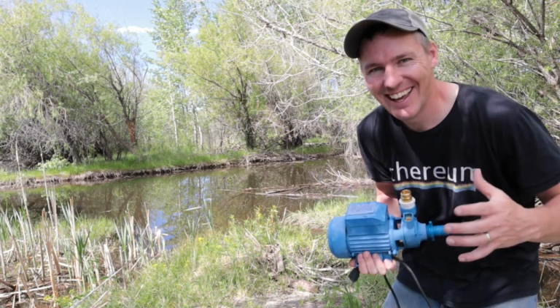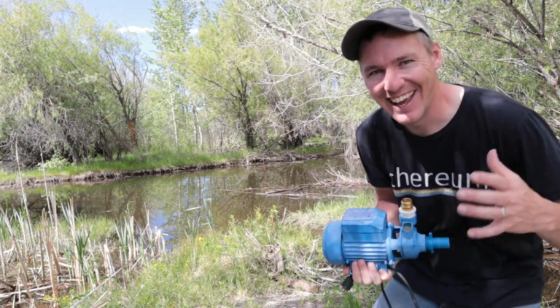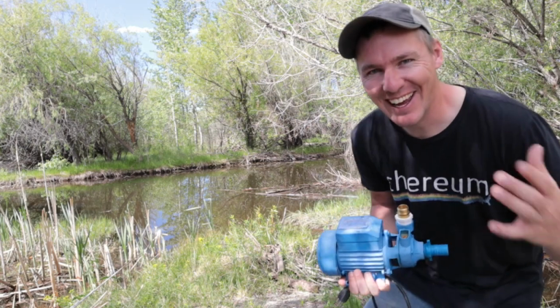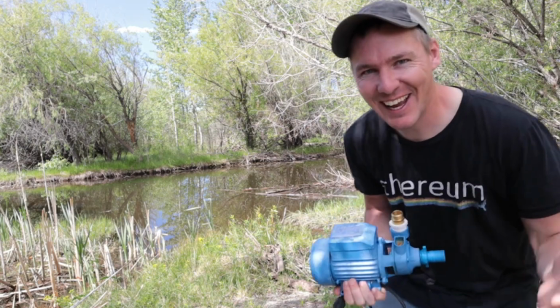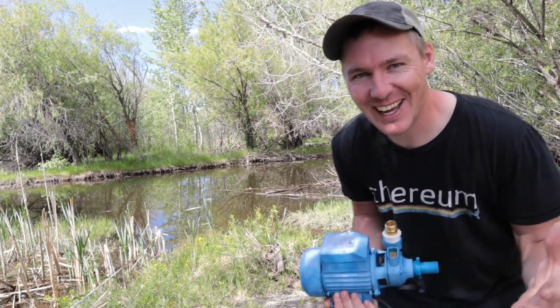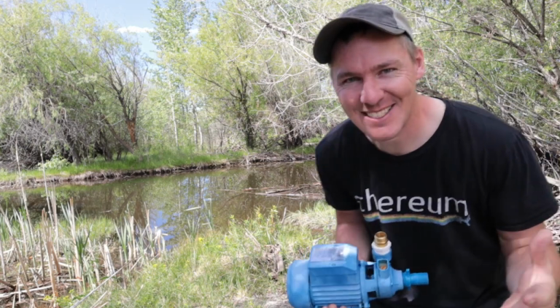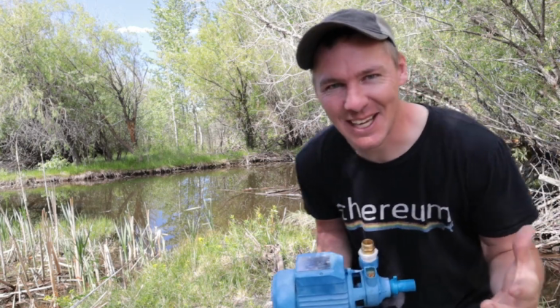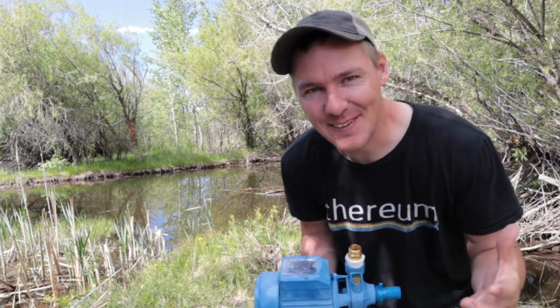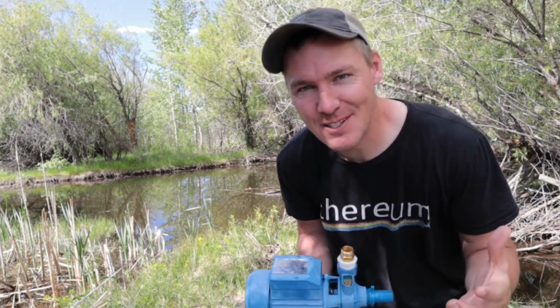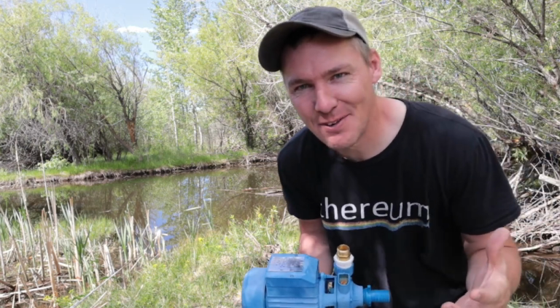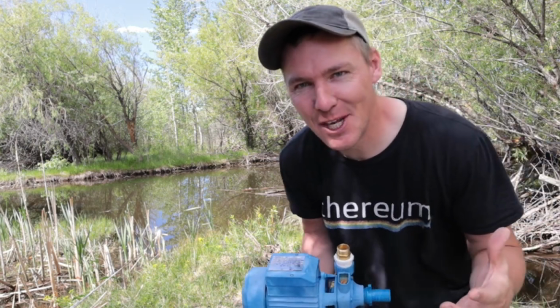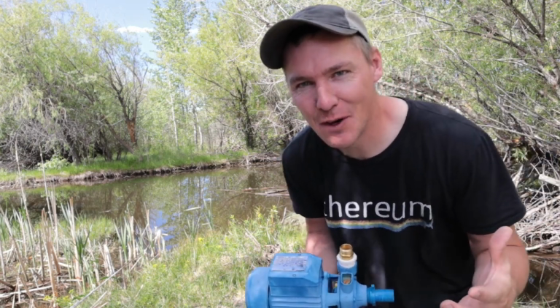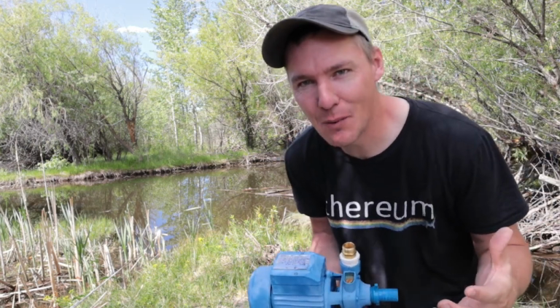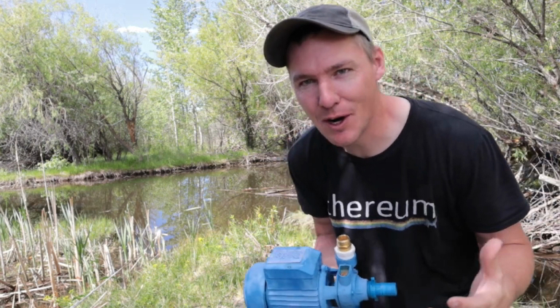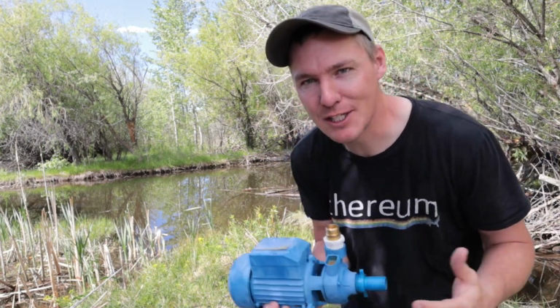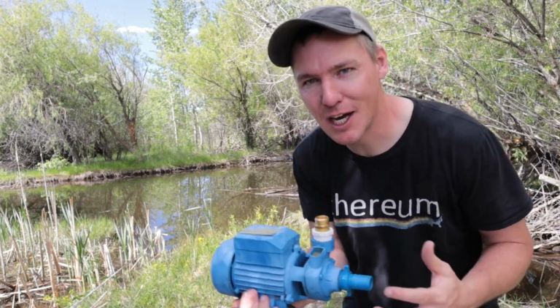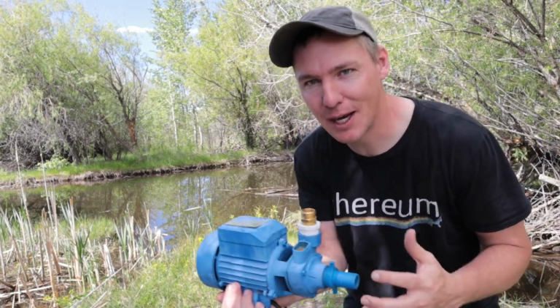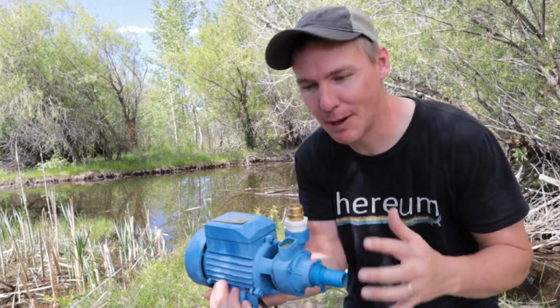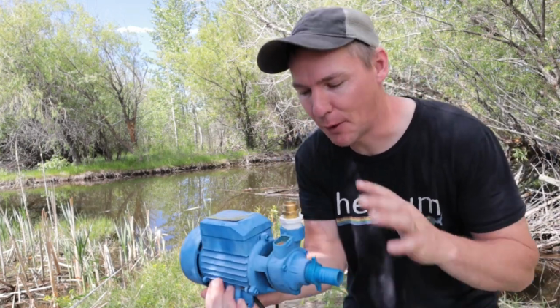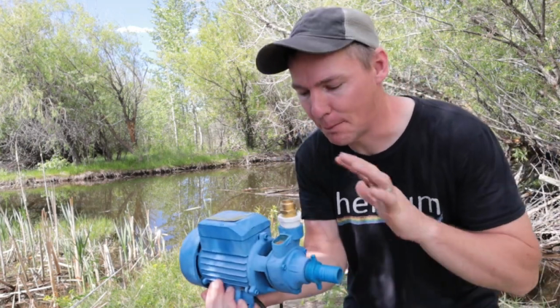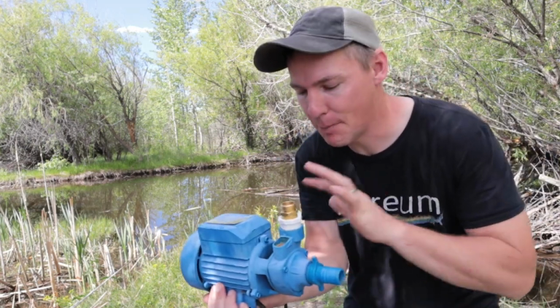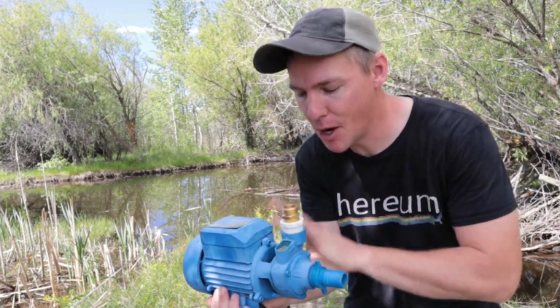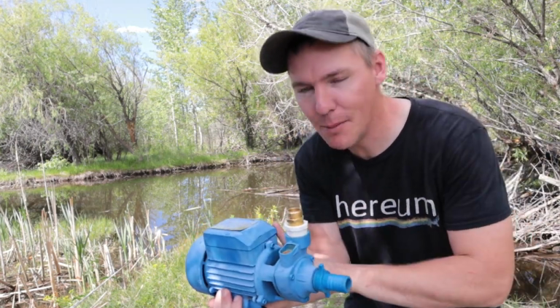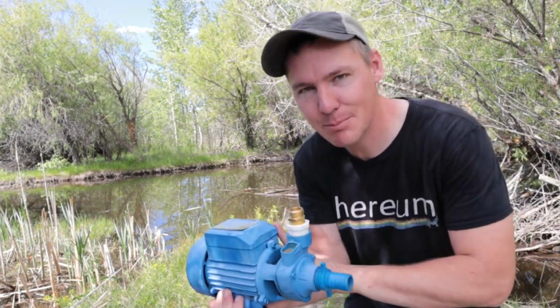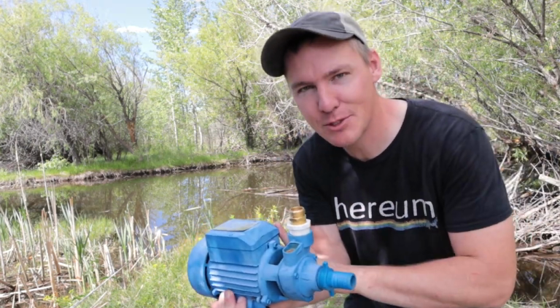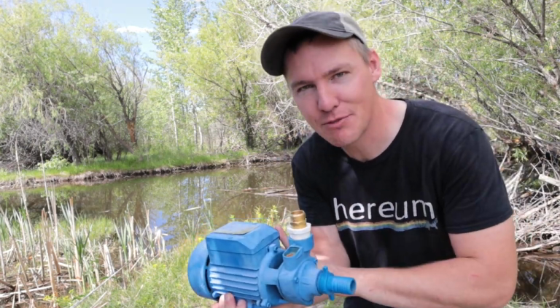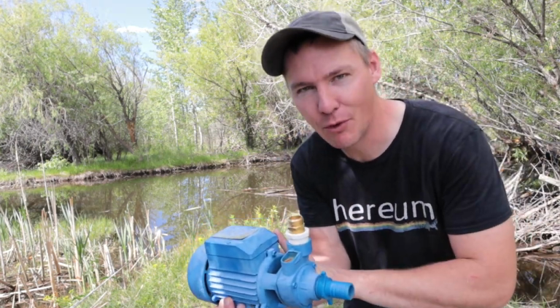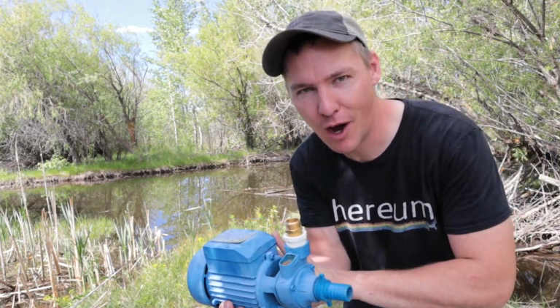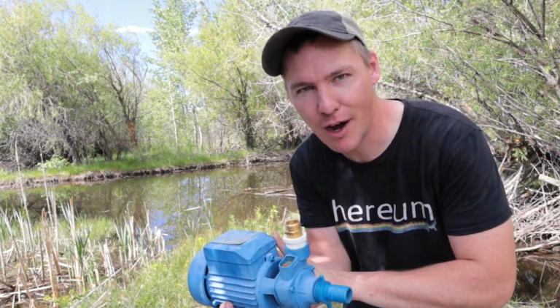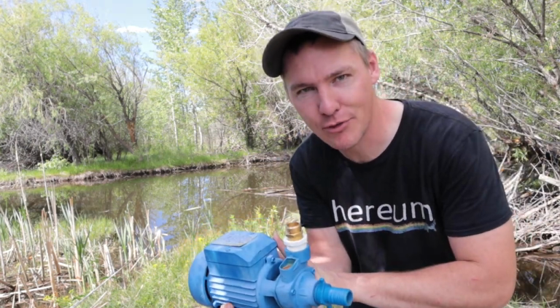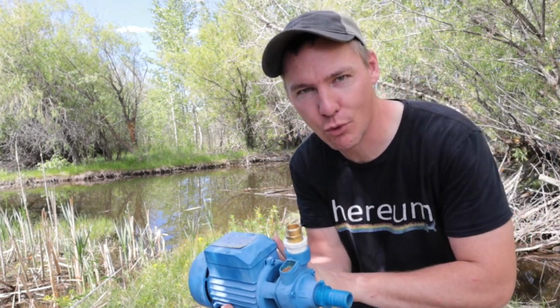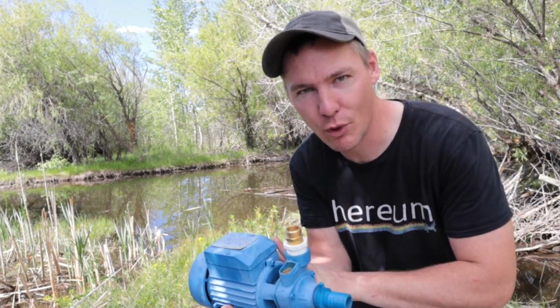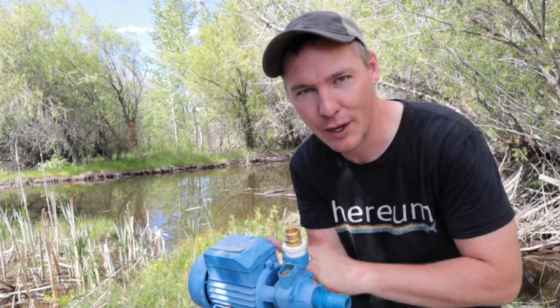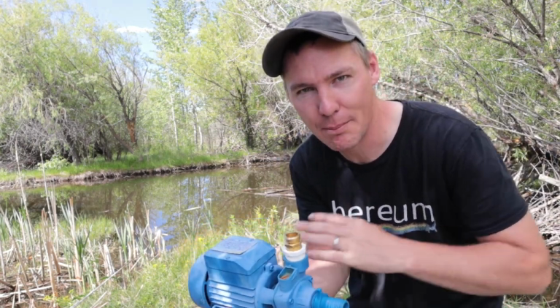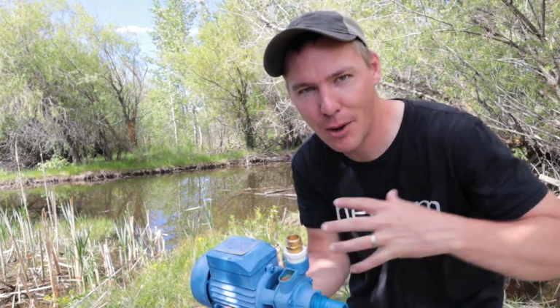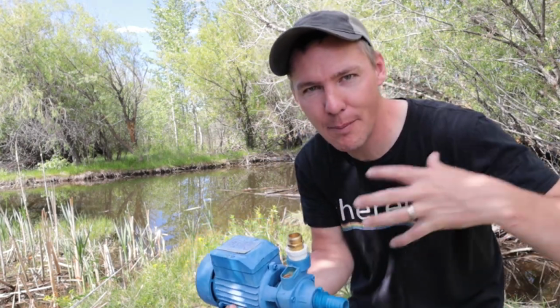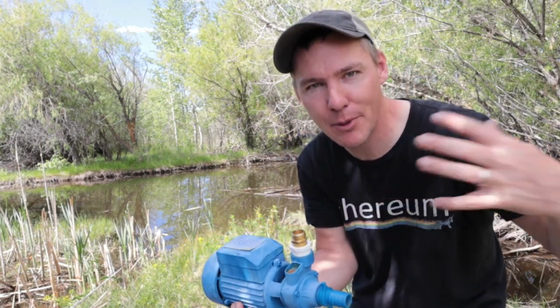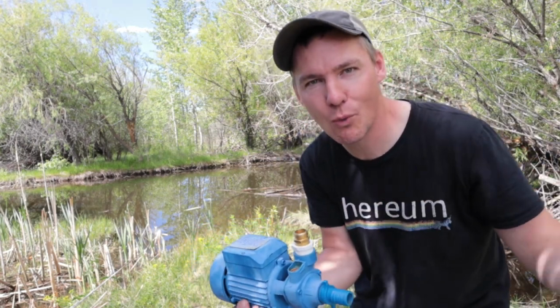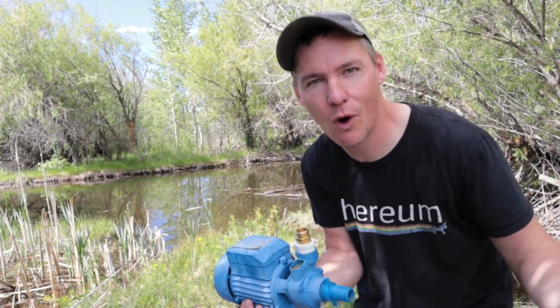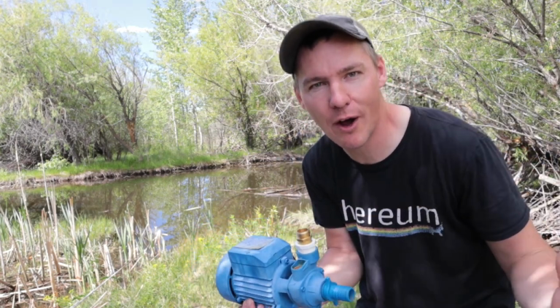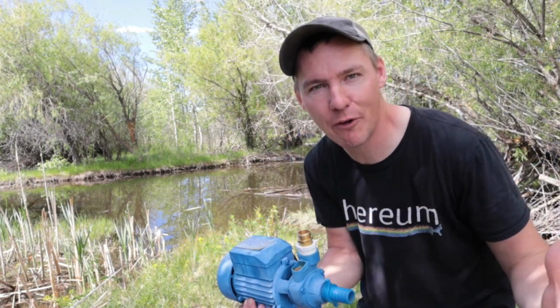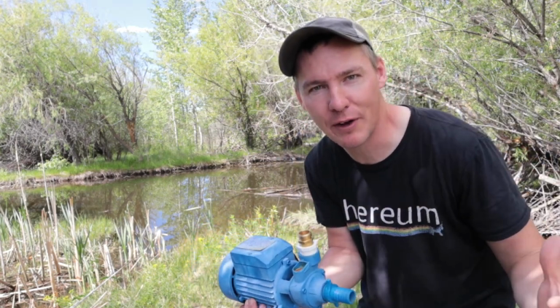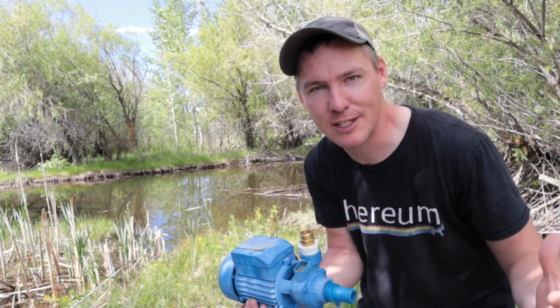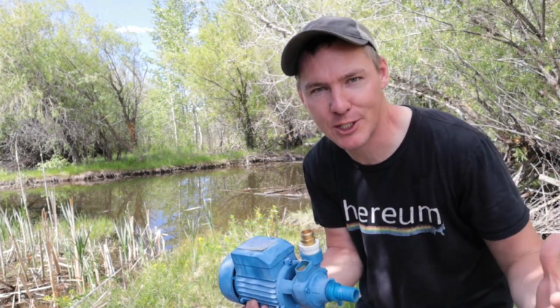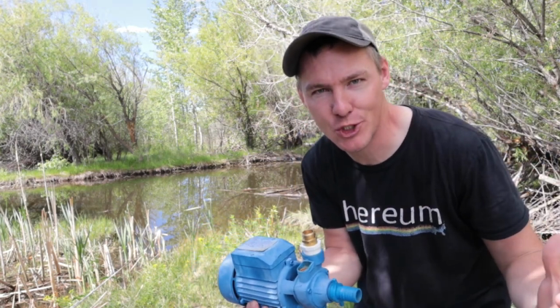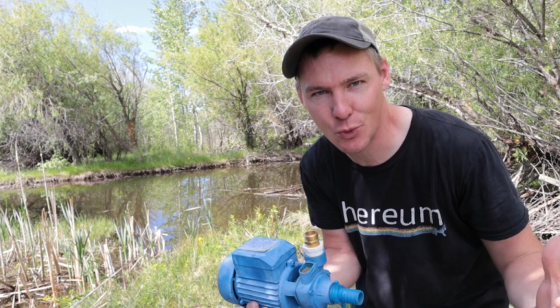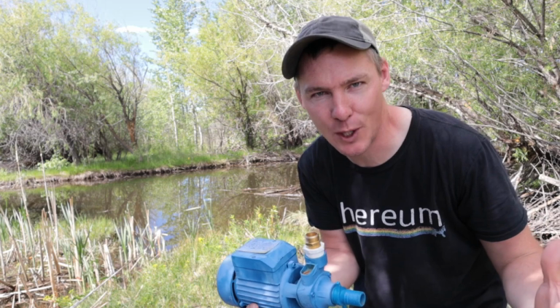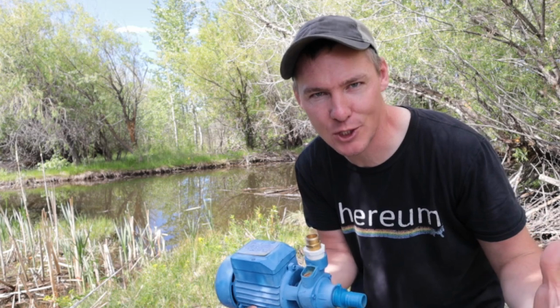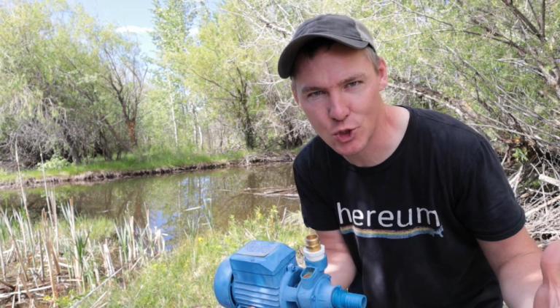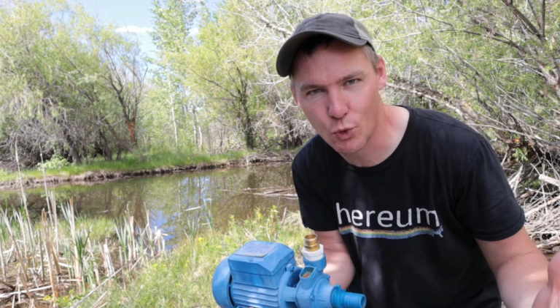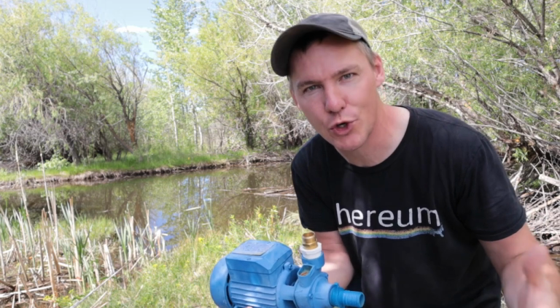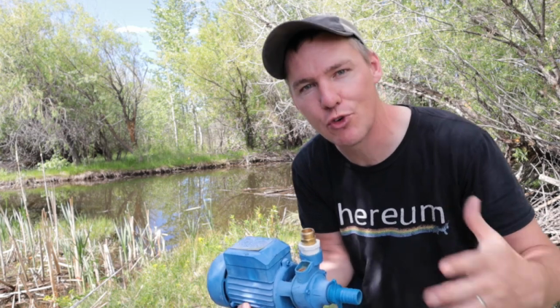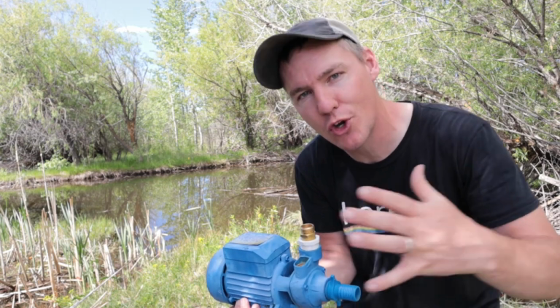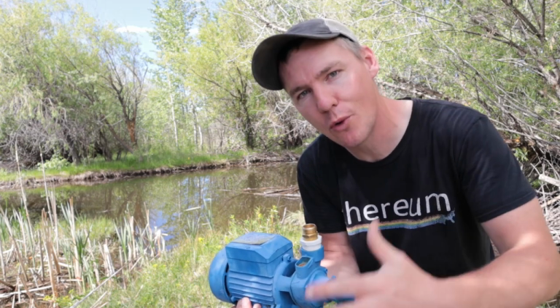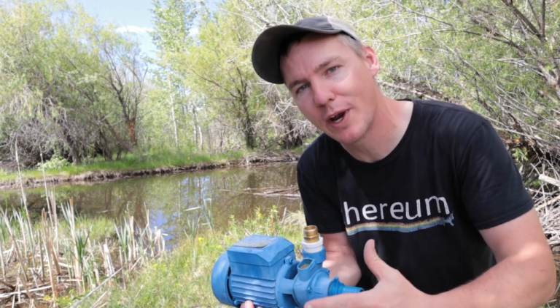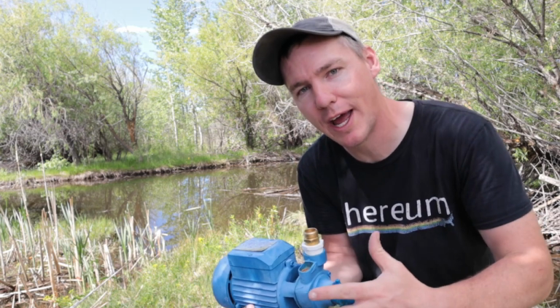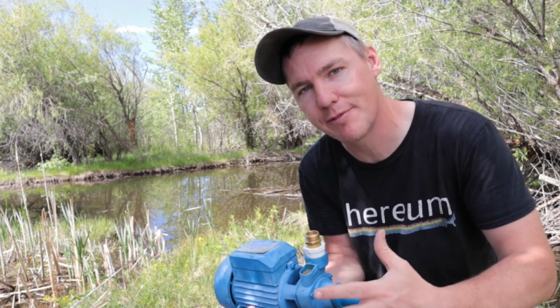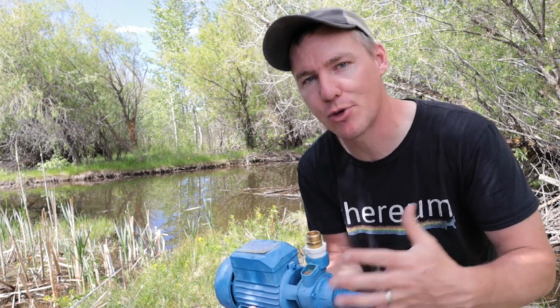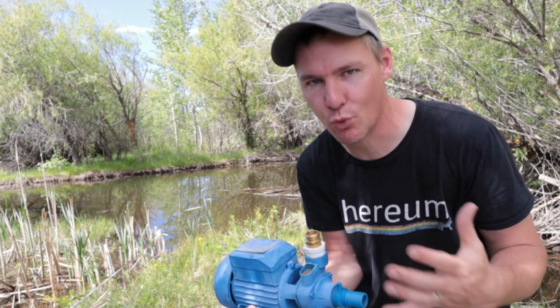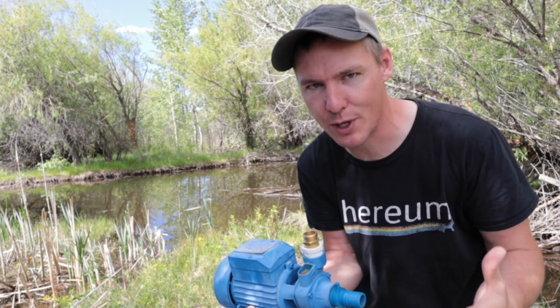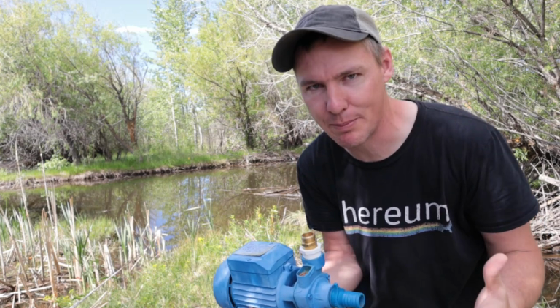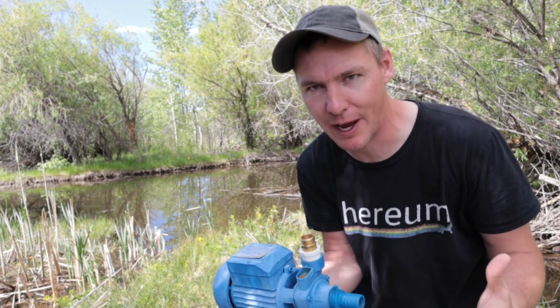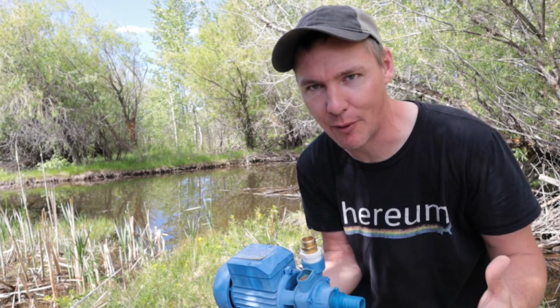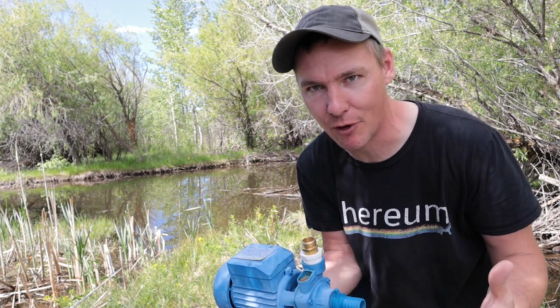Hey guys, in this video I want to talk about pumps for off-grid, pumping water in situations where you don't have grid power.